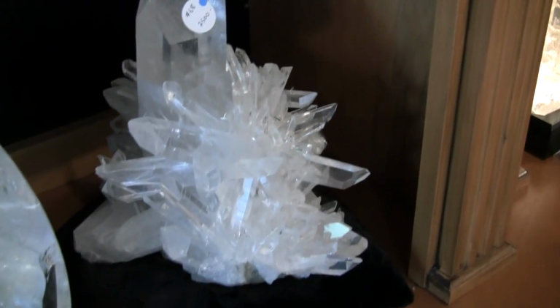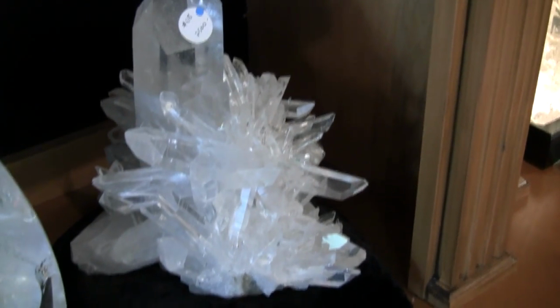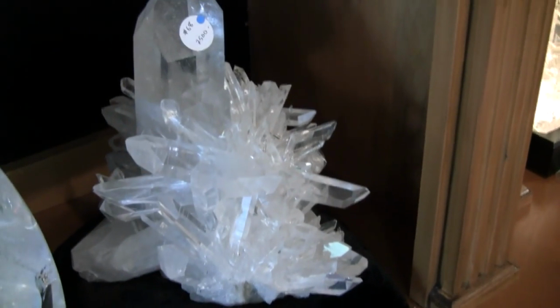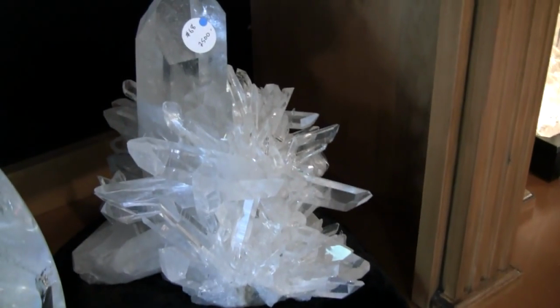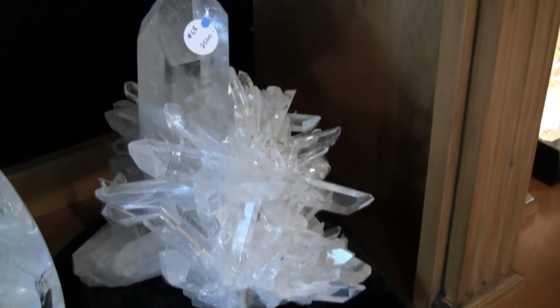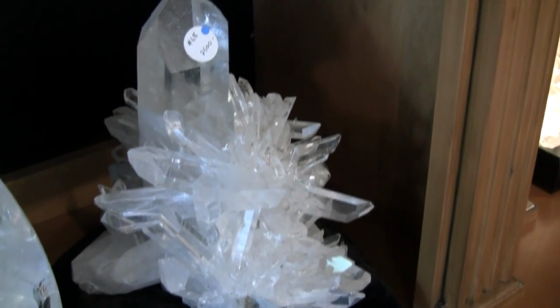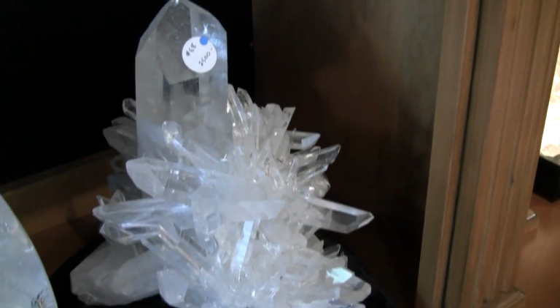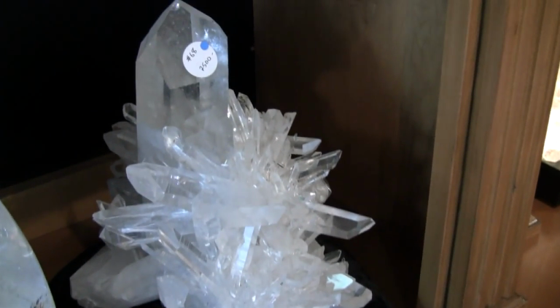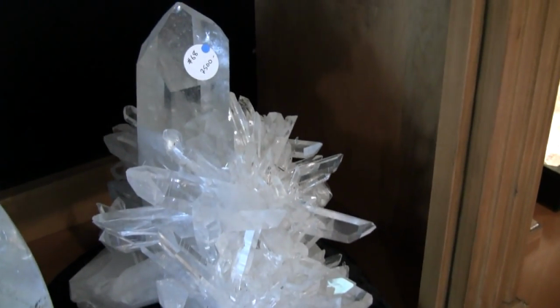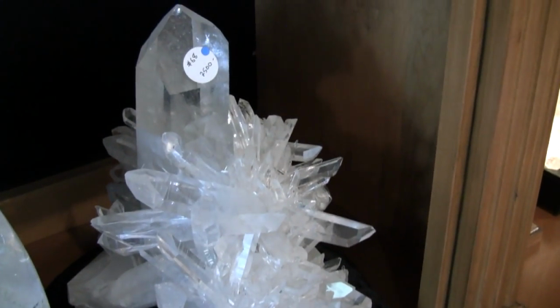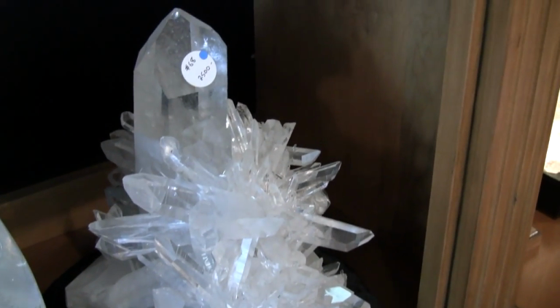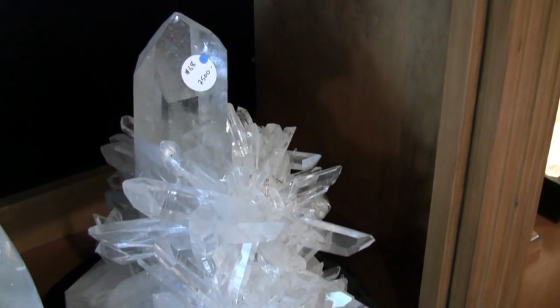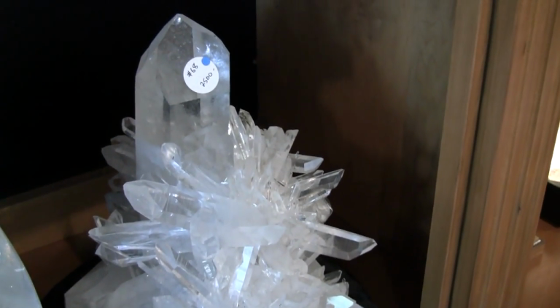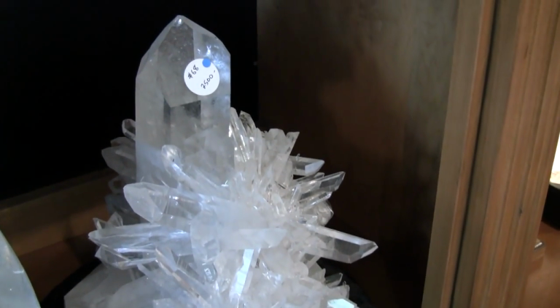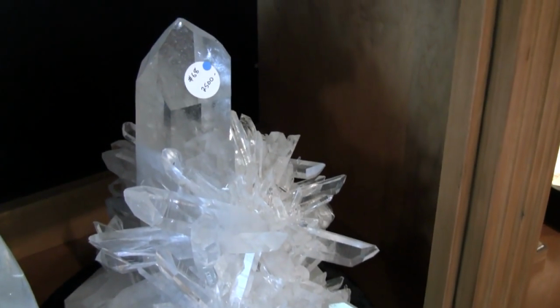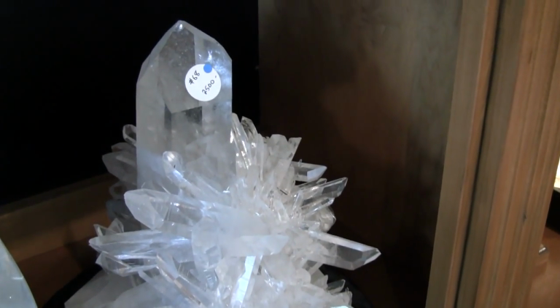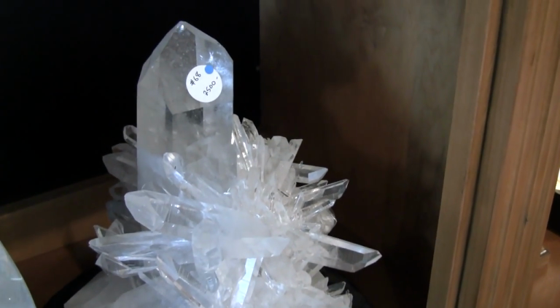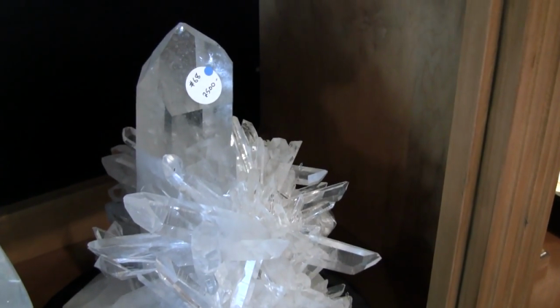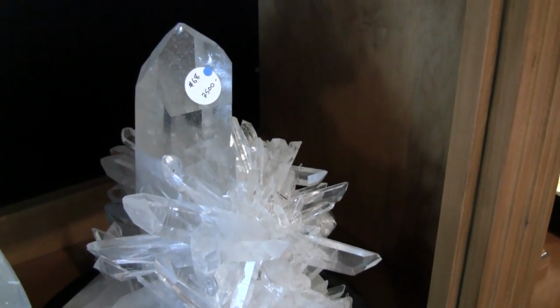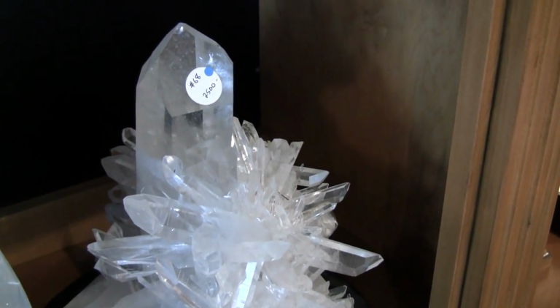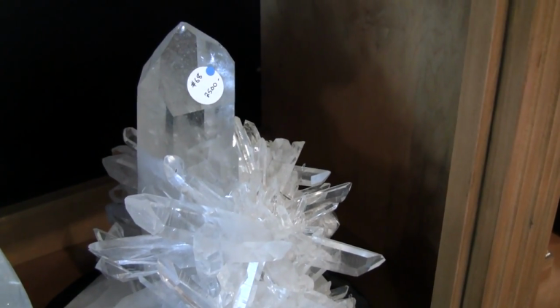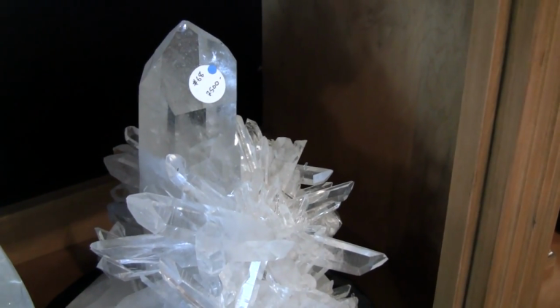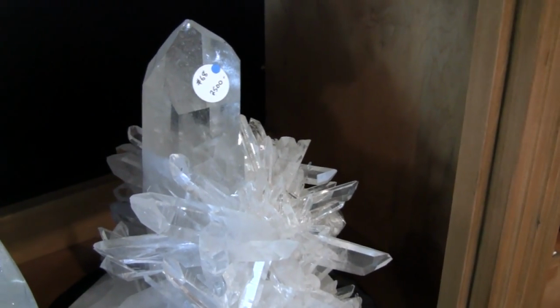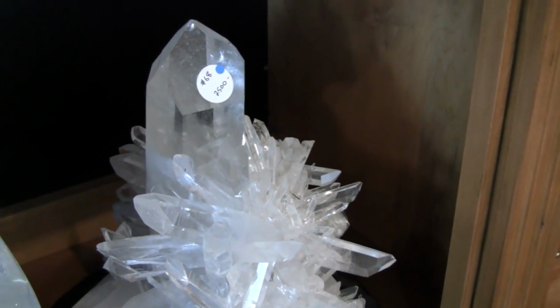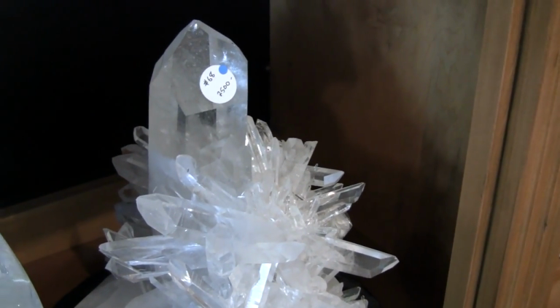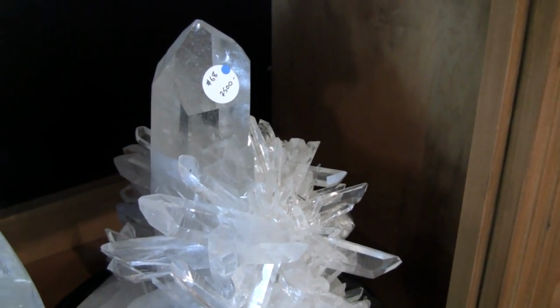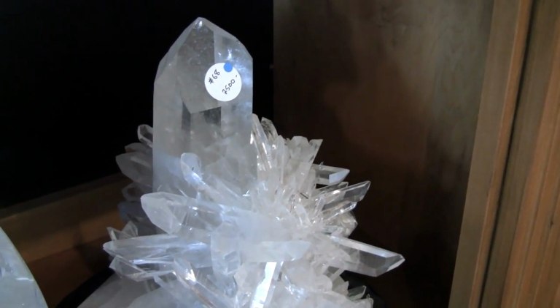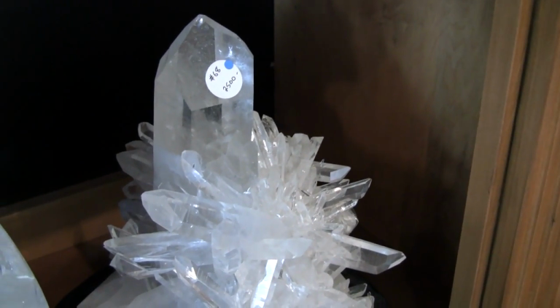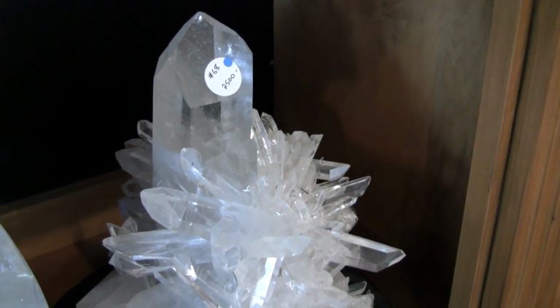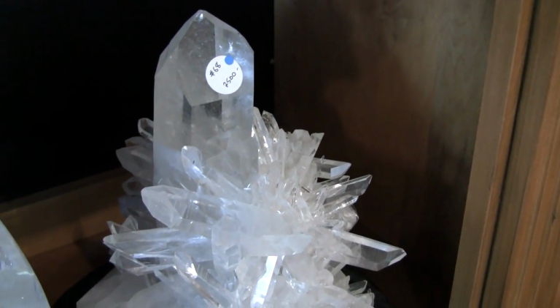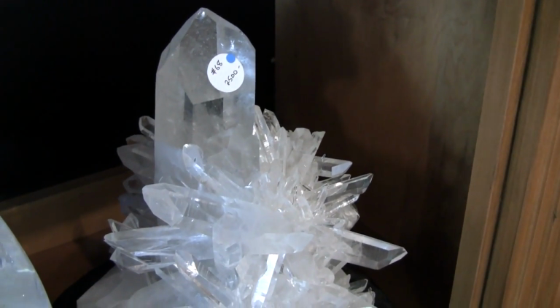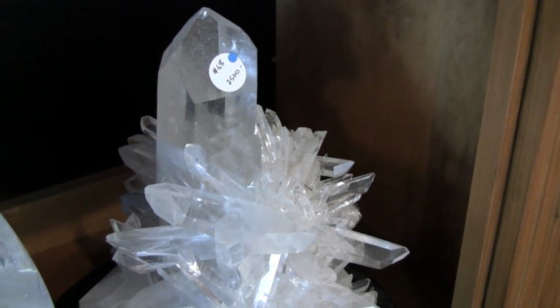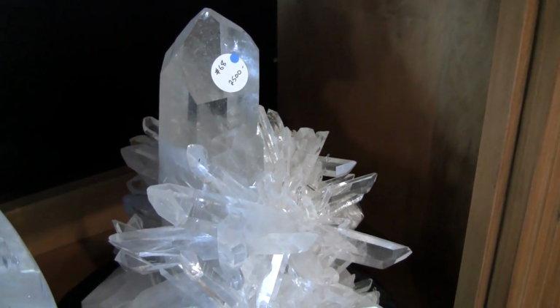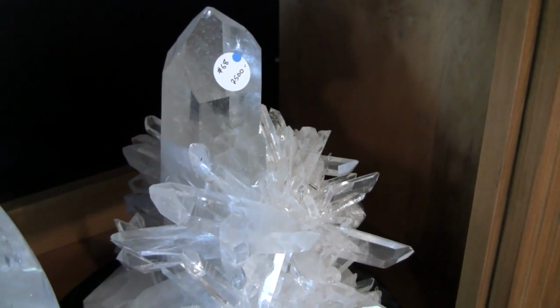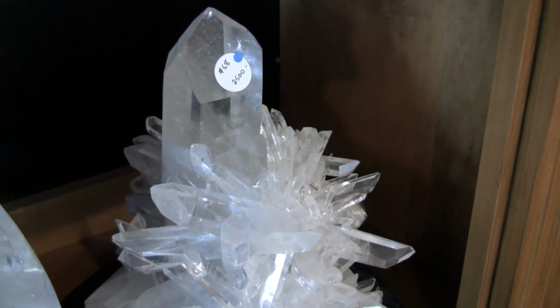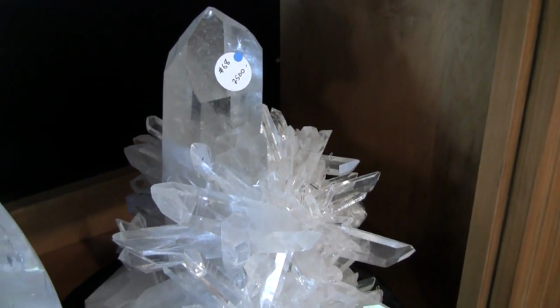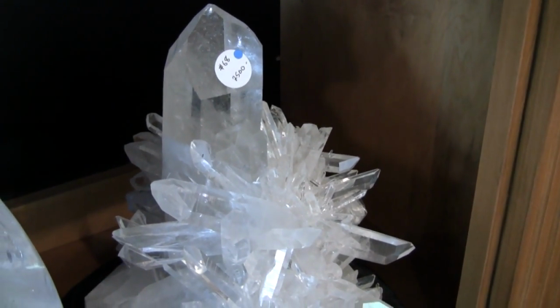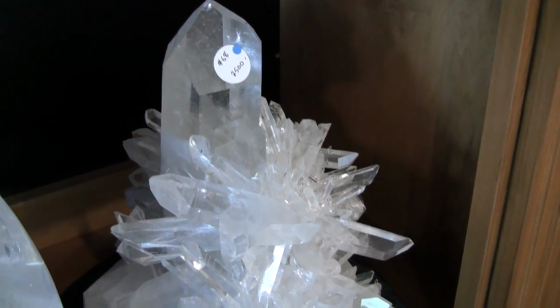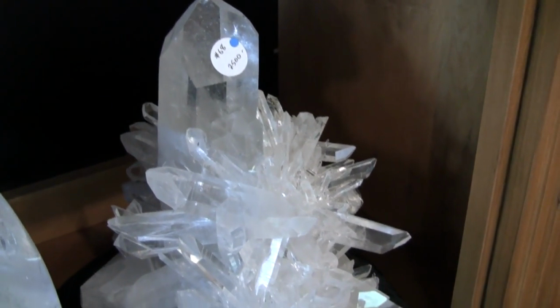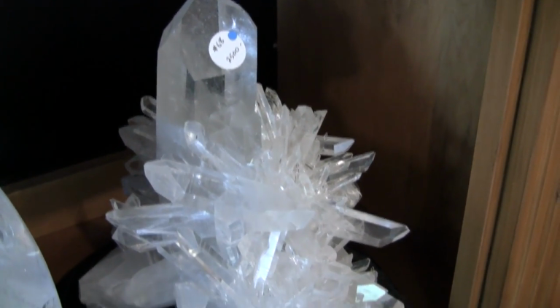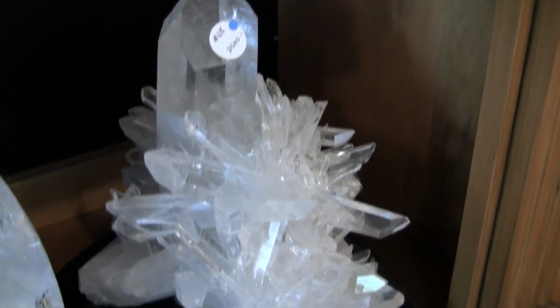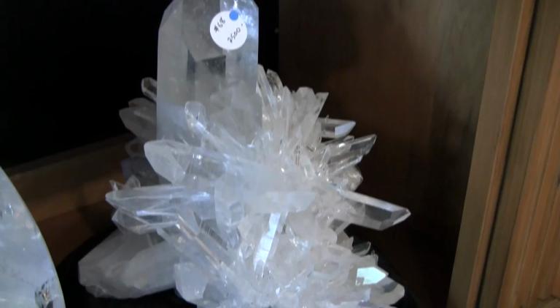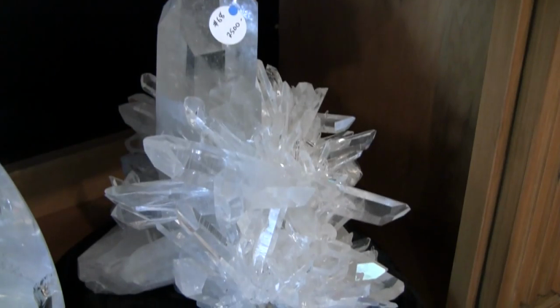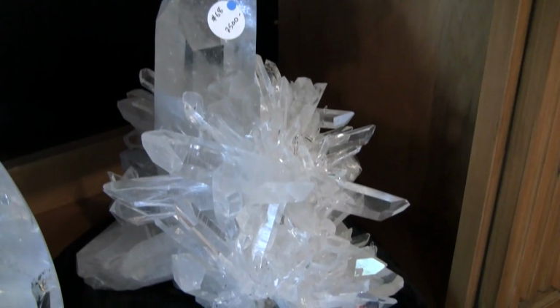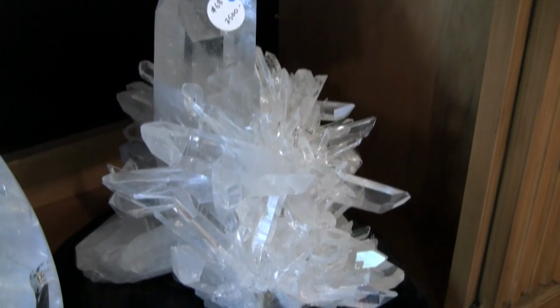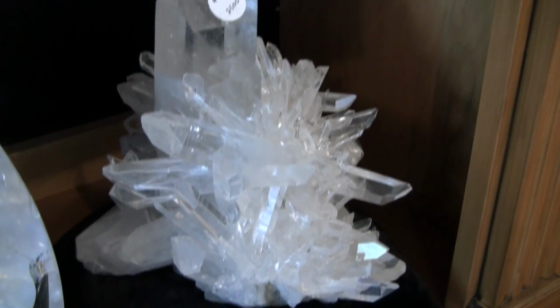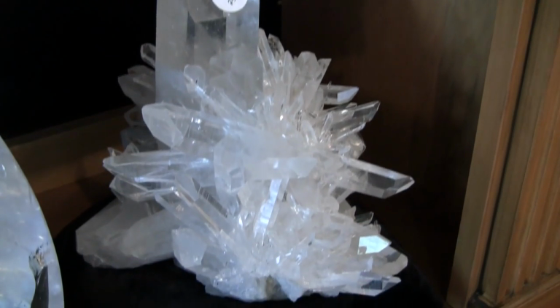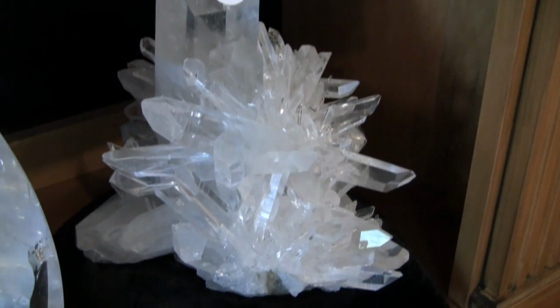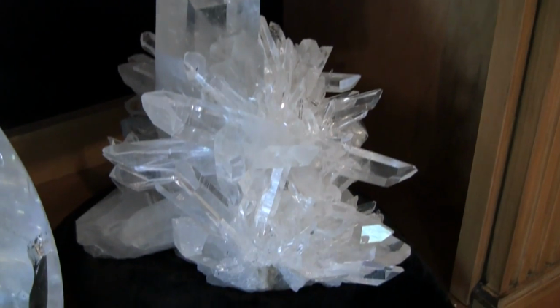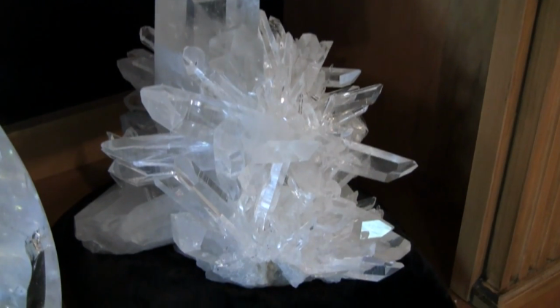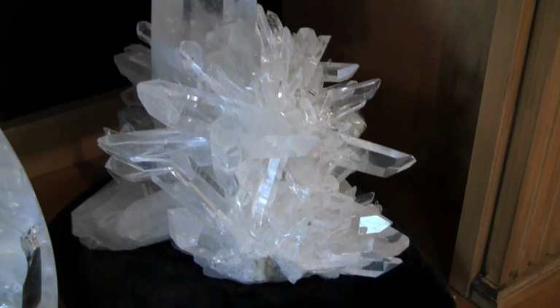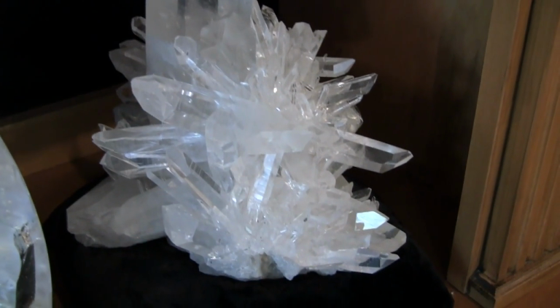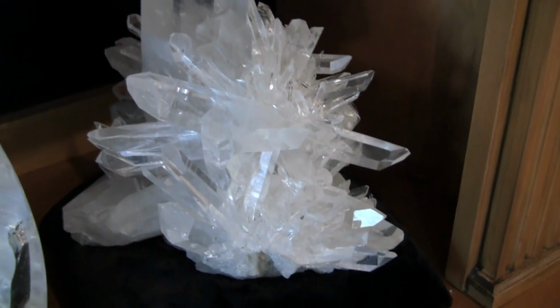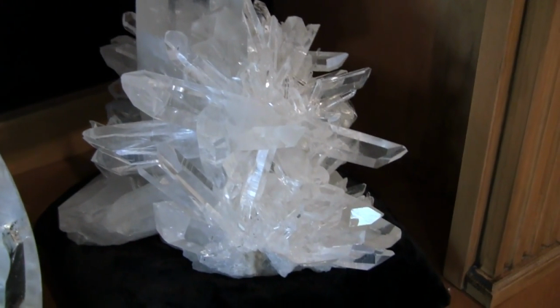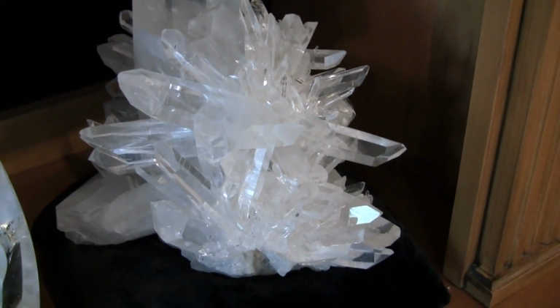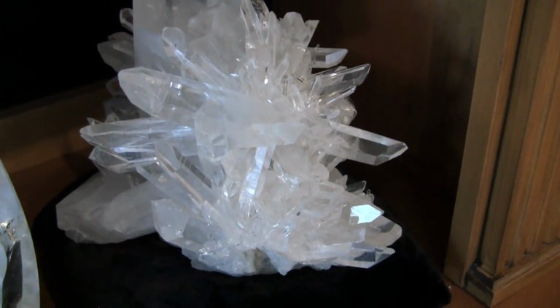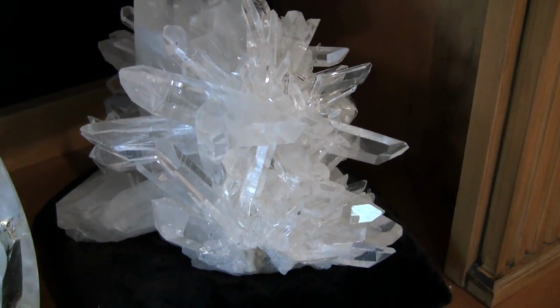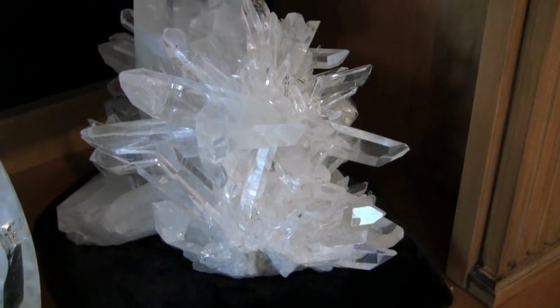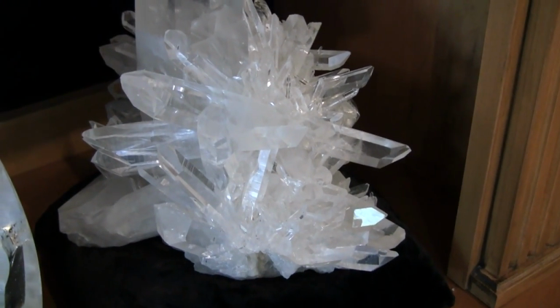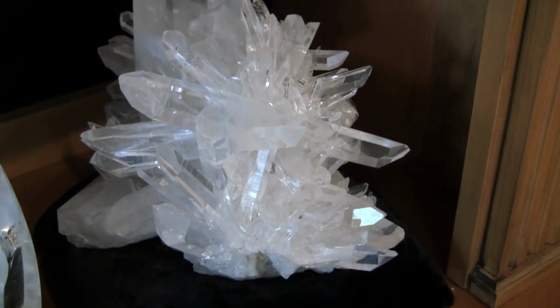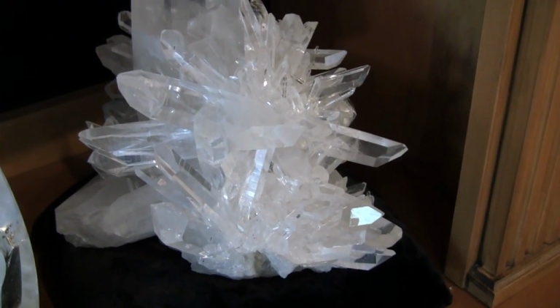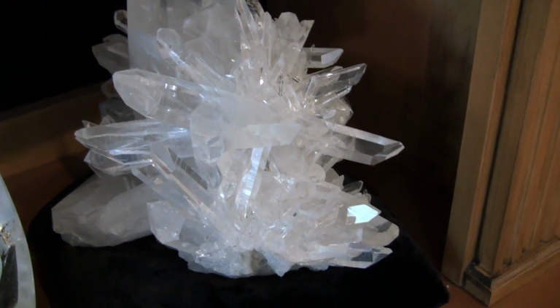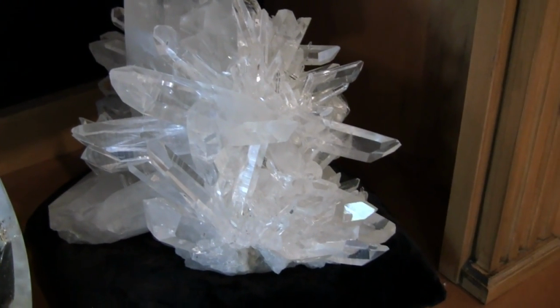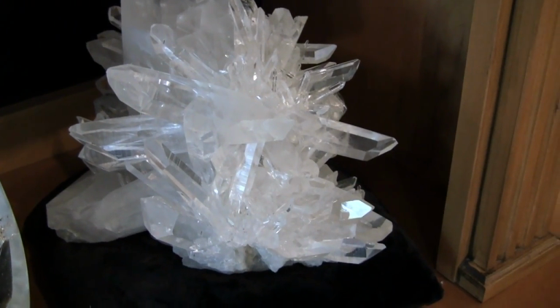This piece is quite amazing as well, with a single large point coming out of the lower spray.